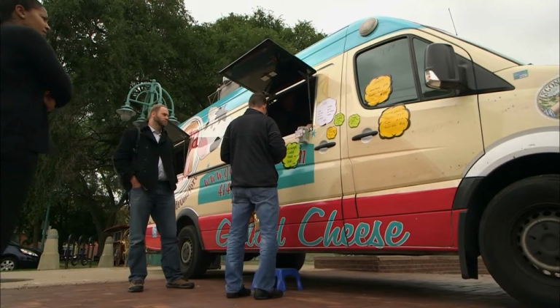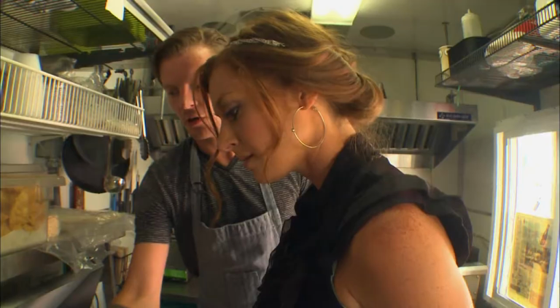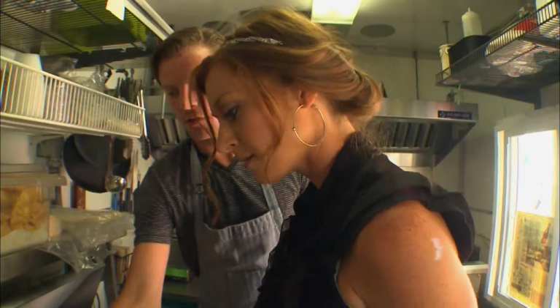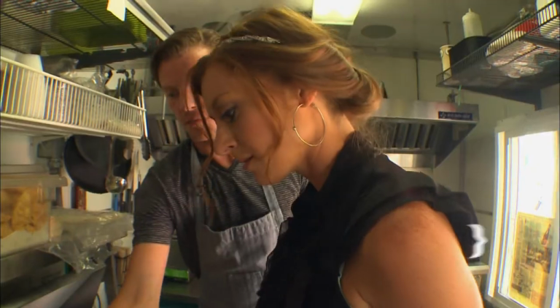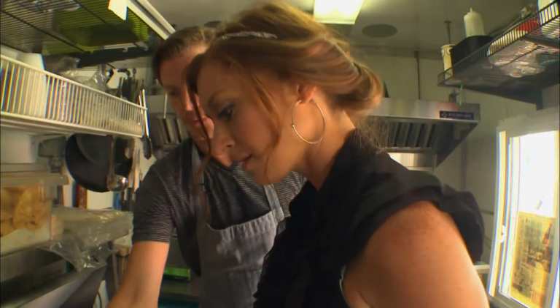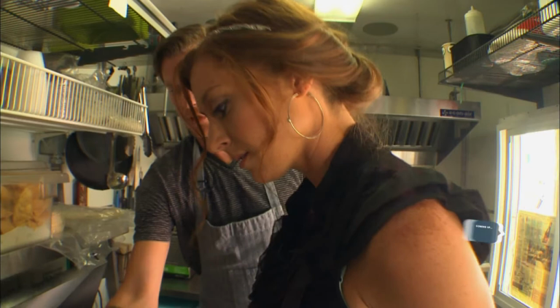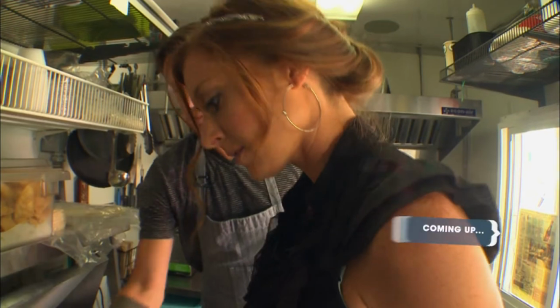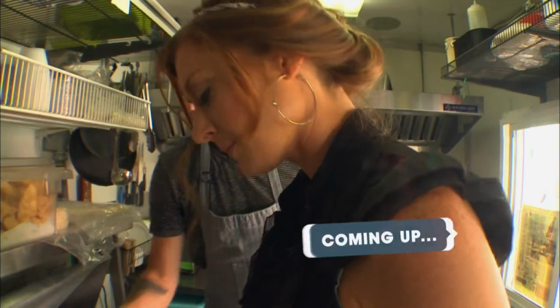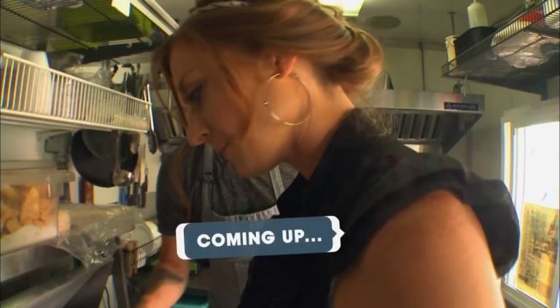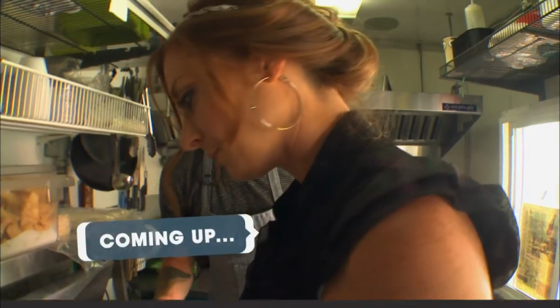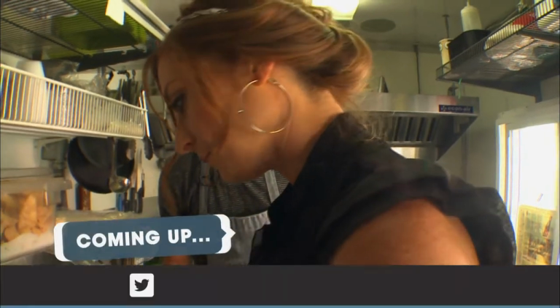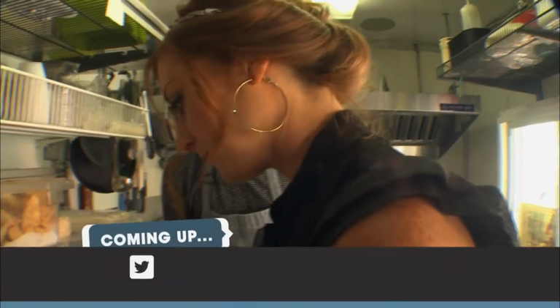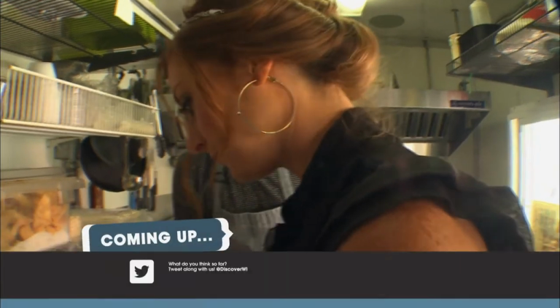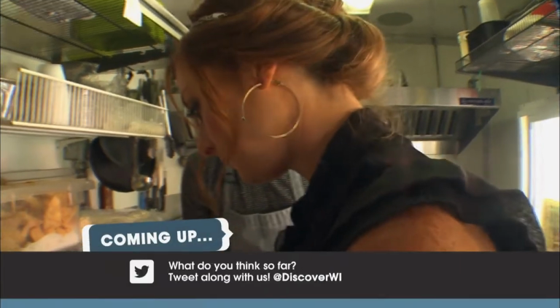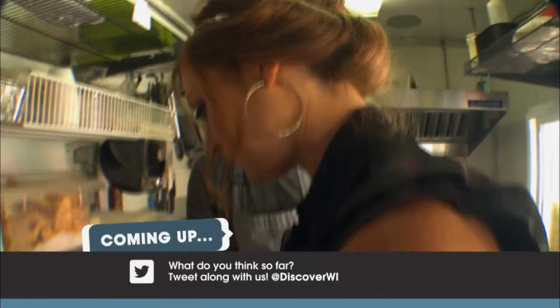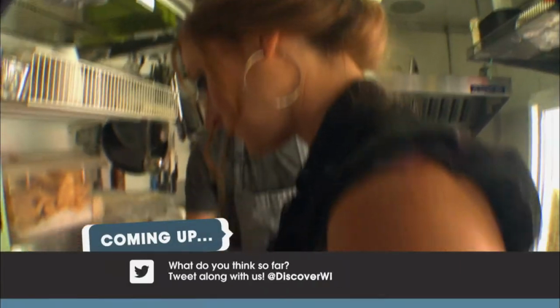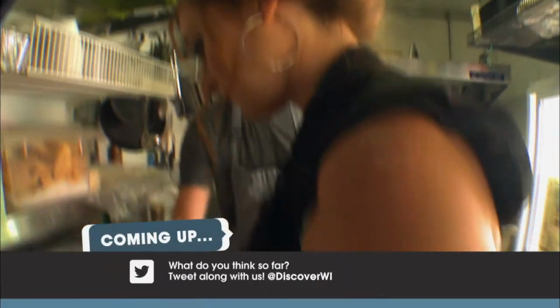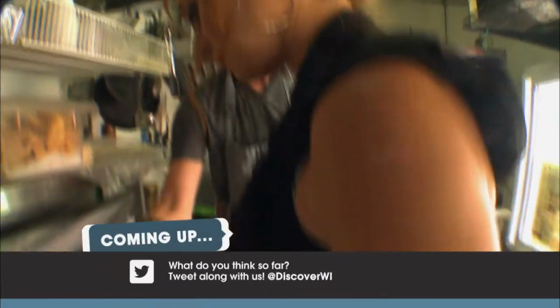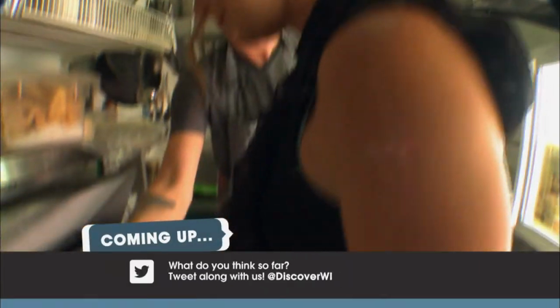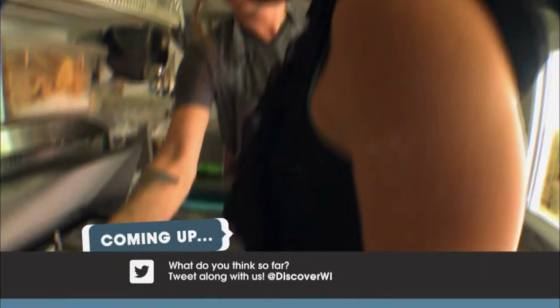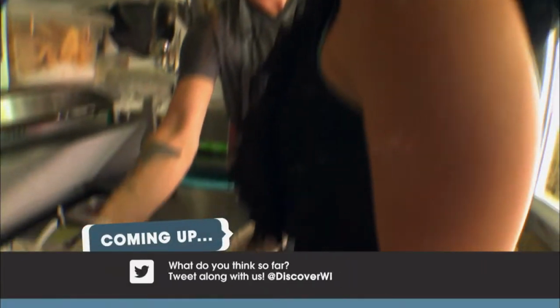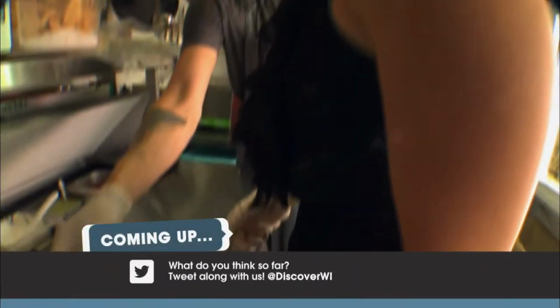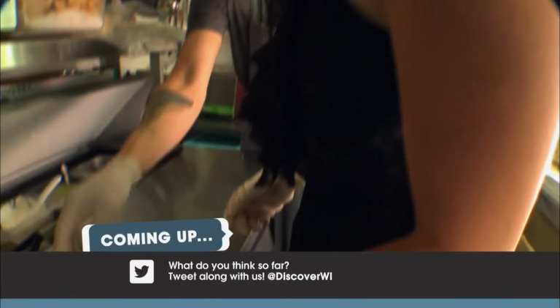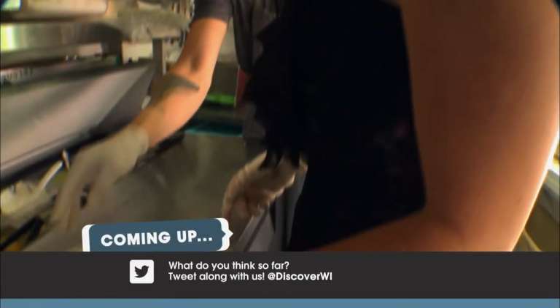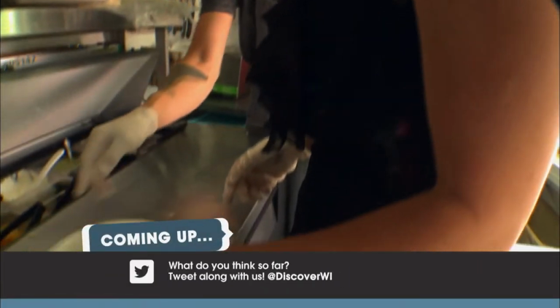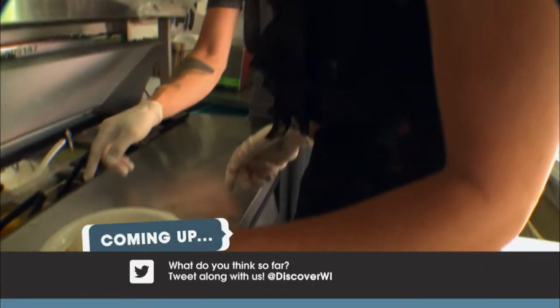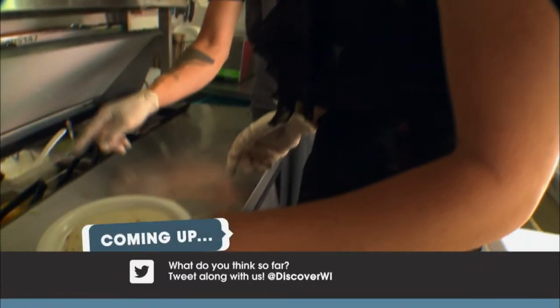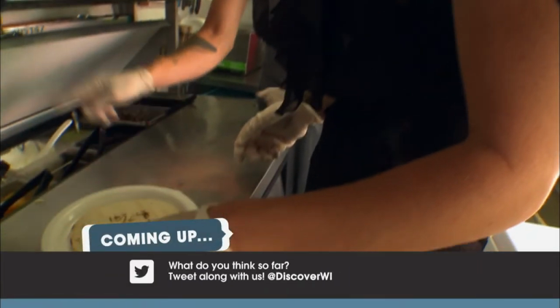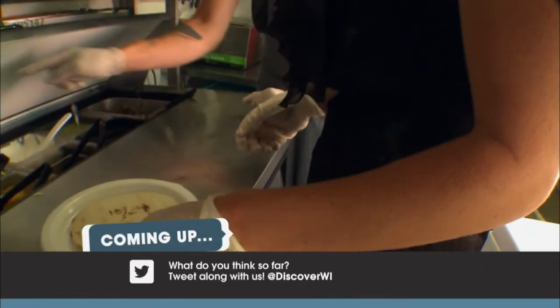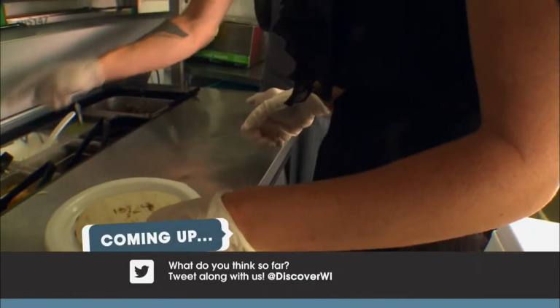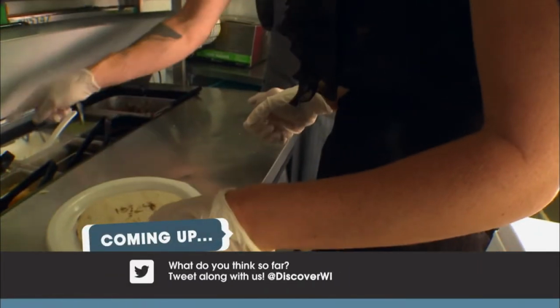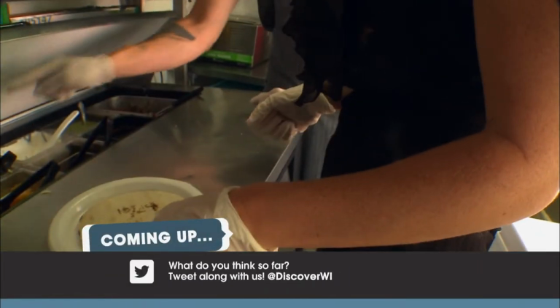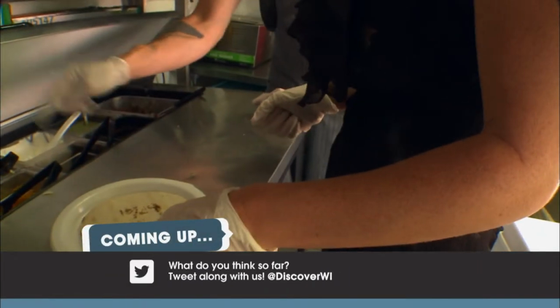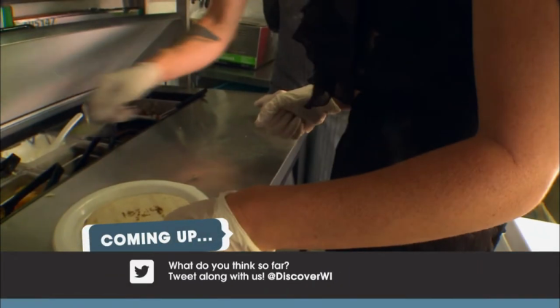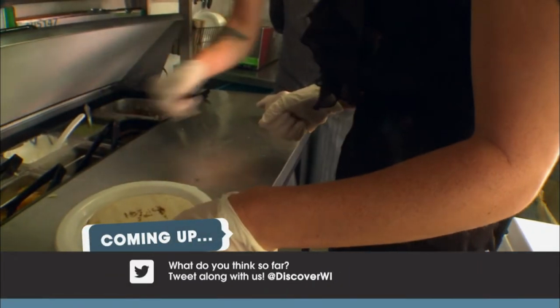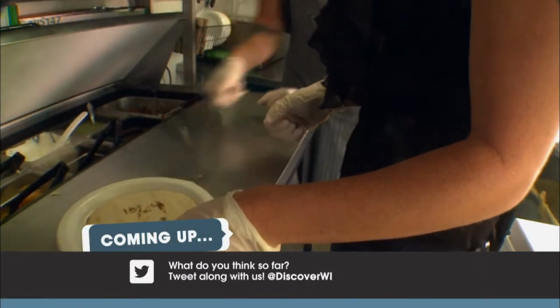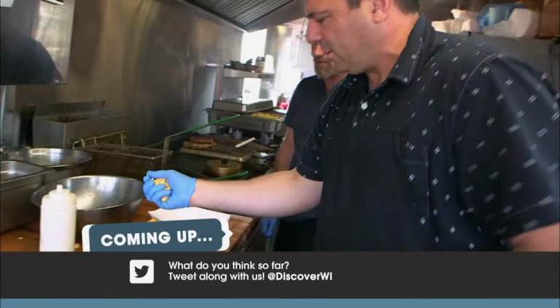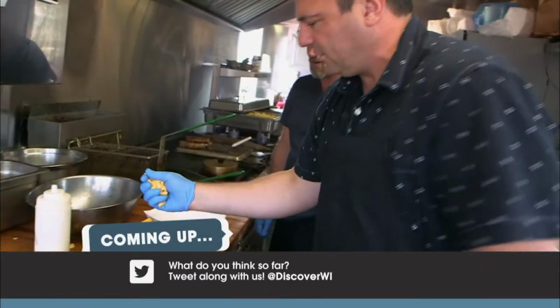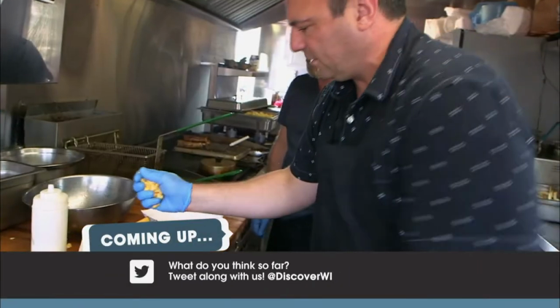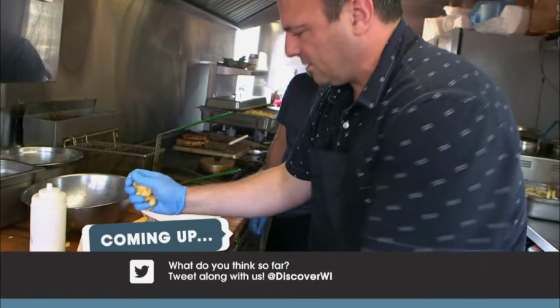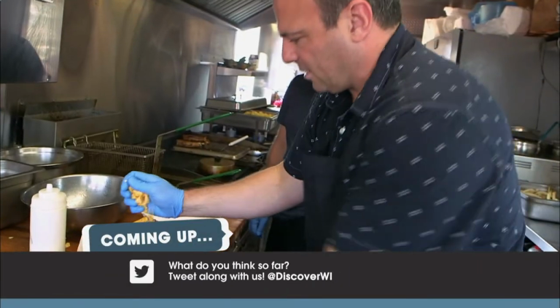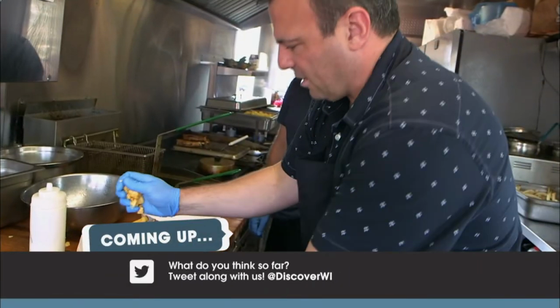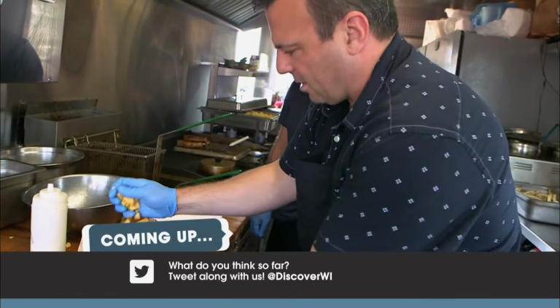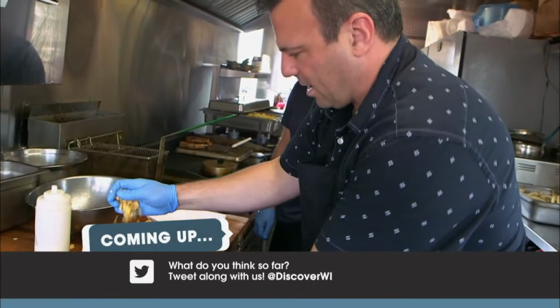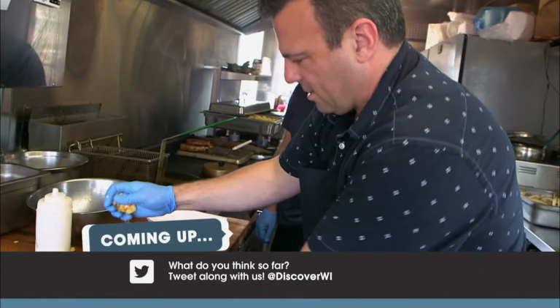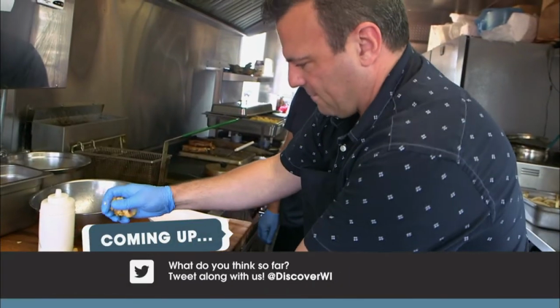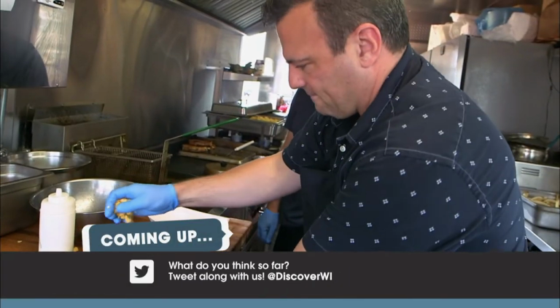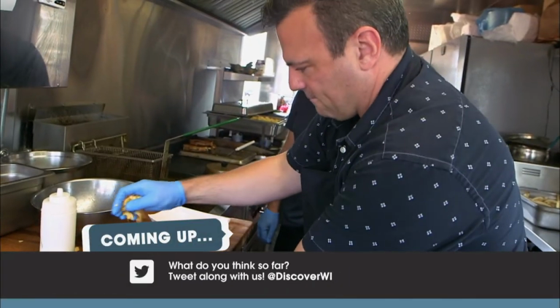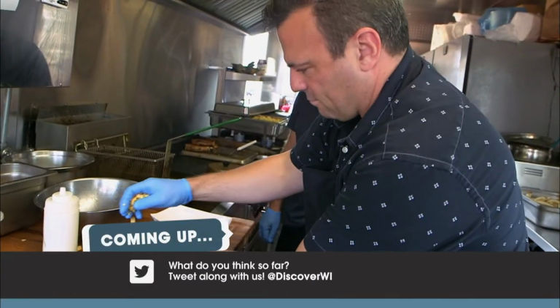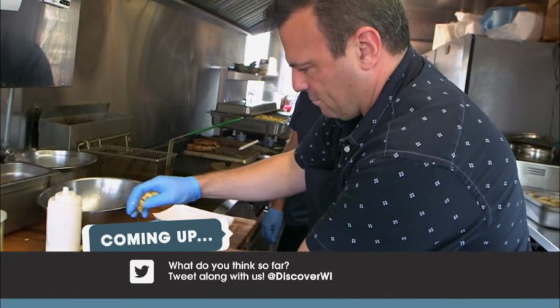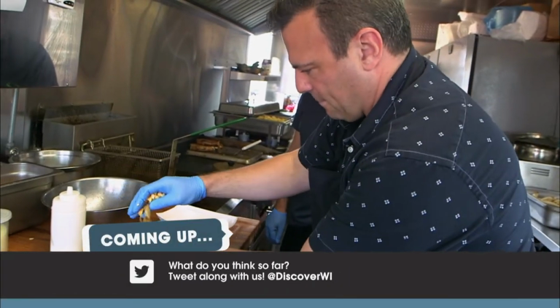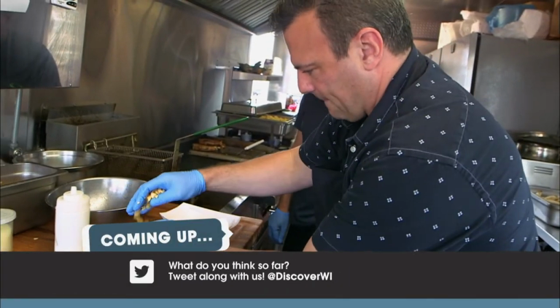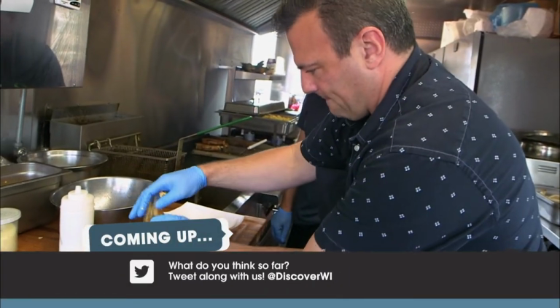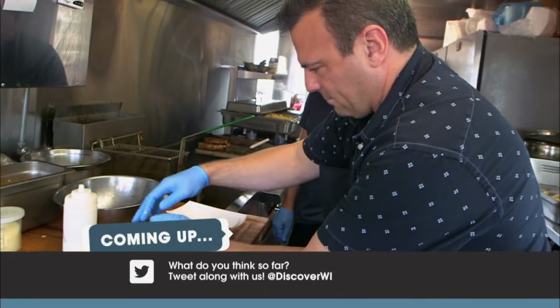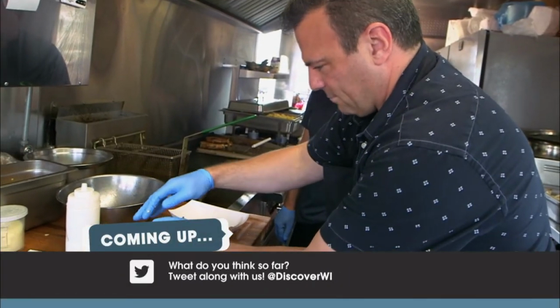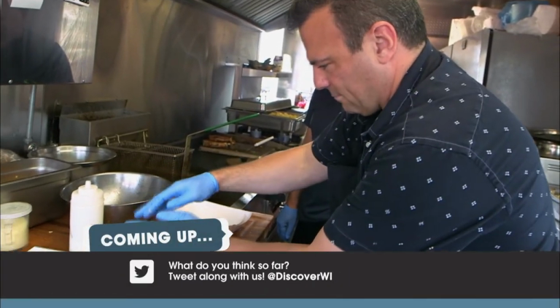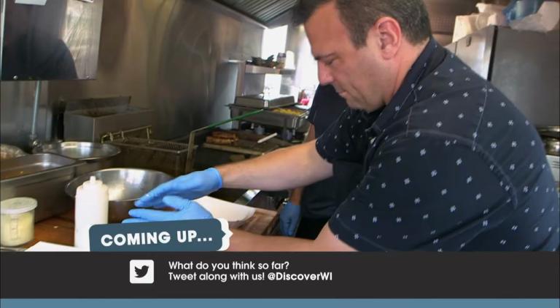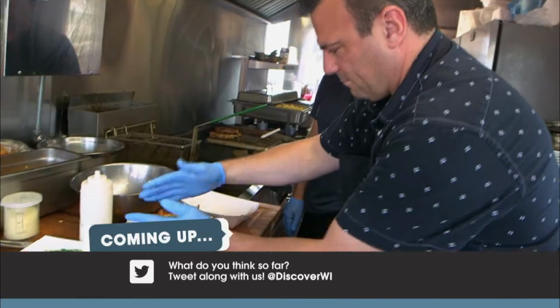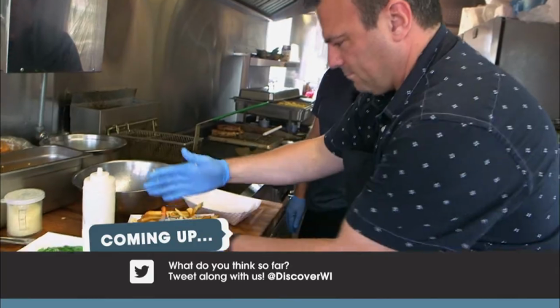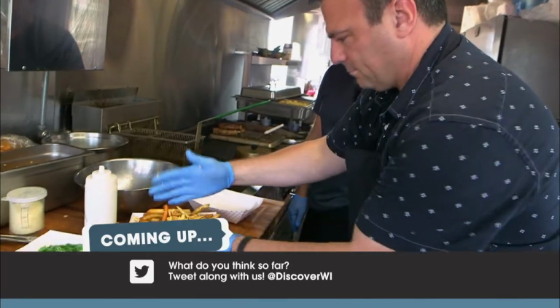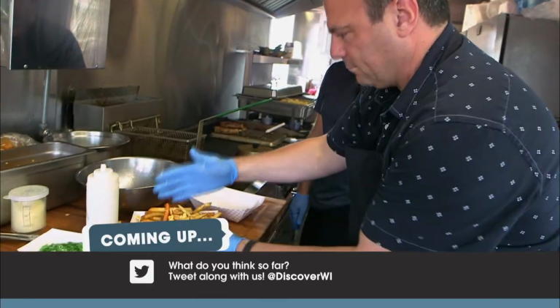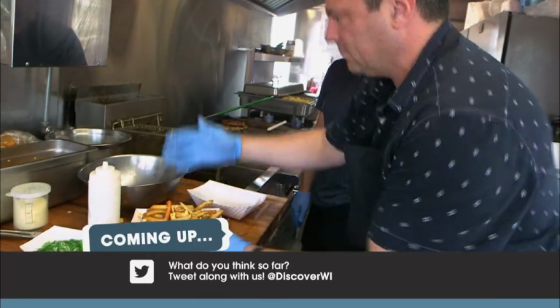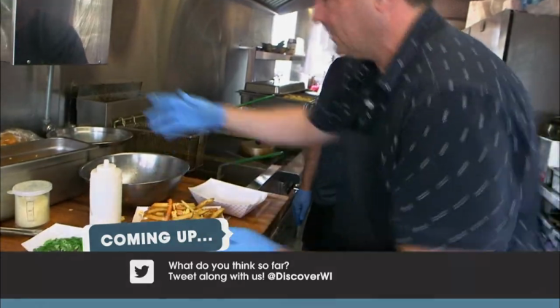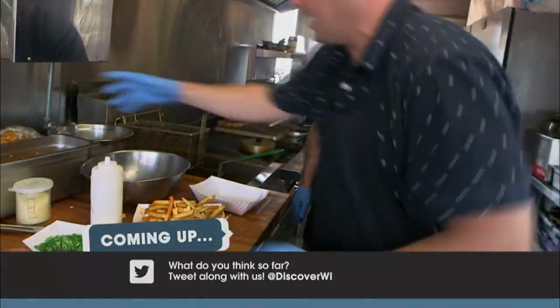Our road trip continues with Mariah making a Norwegian burrito while I whip up a gourmet poutine. Stay tuned.